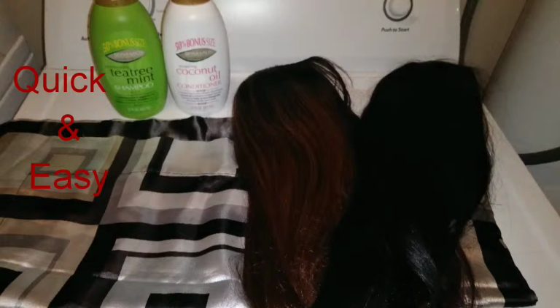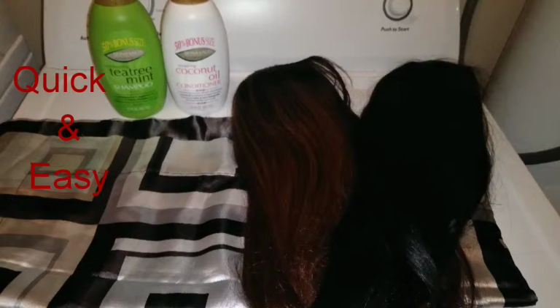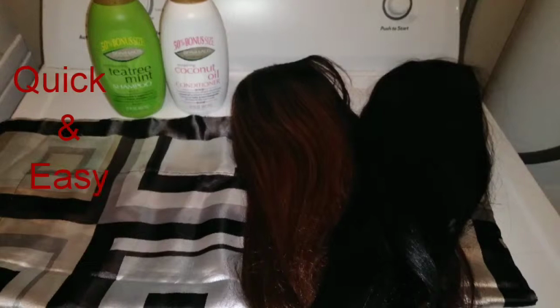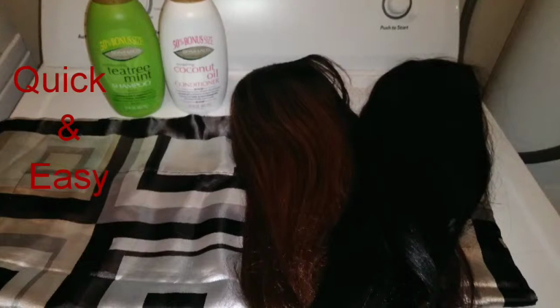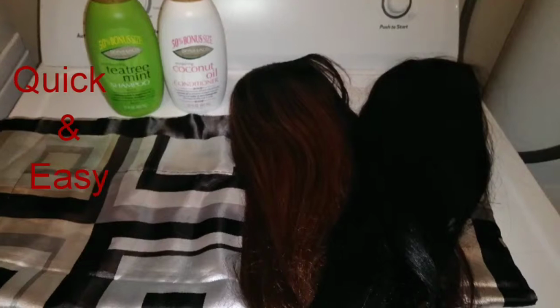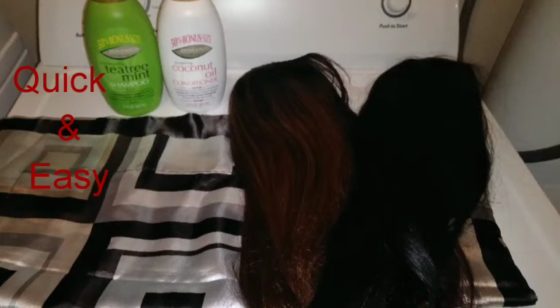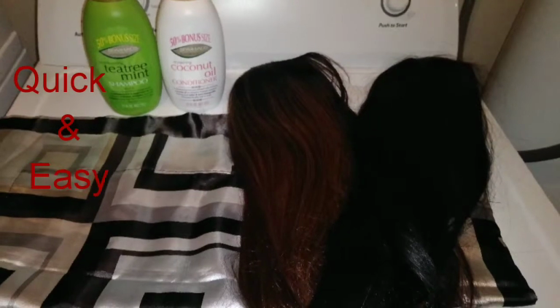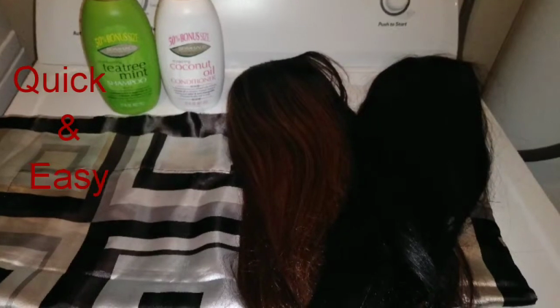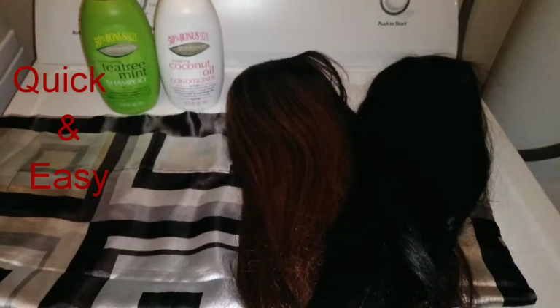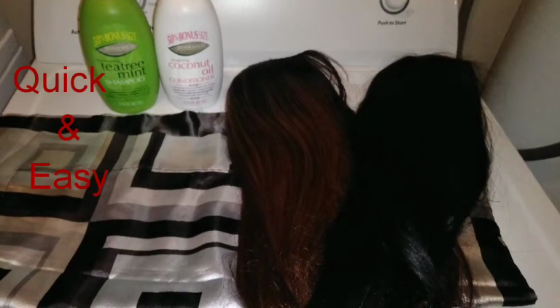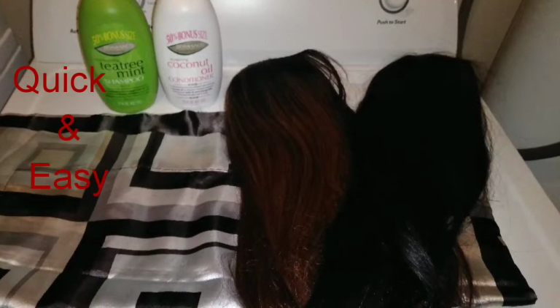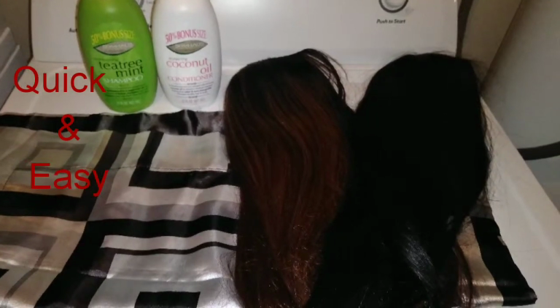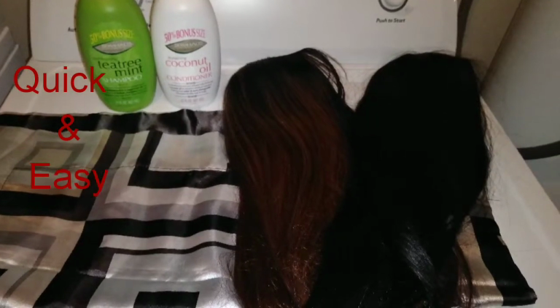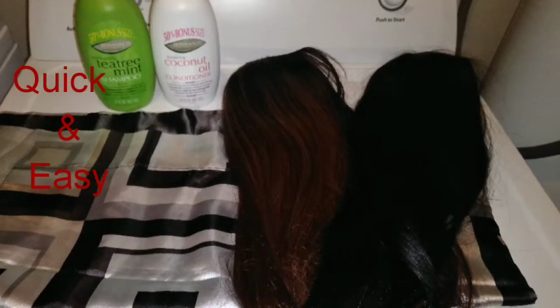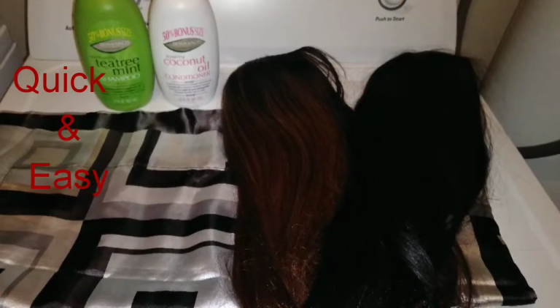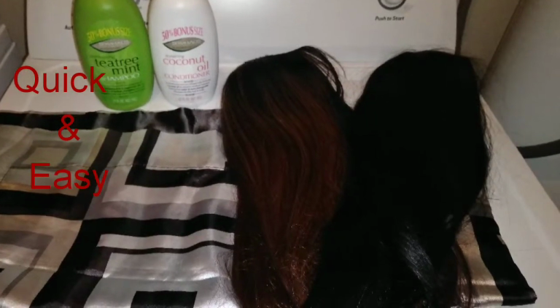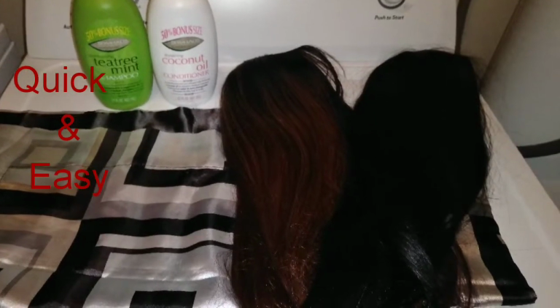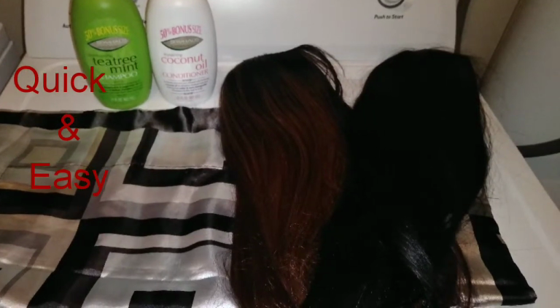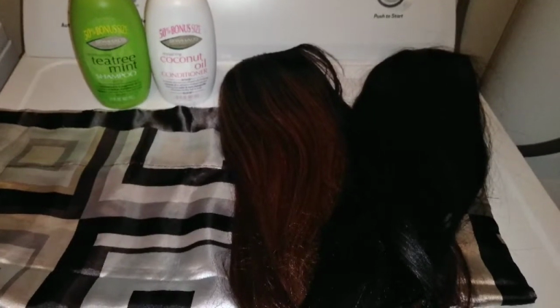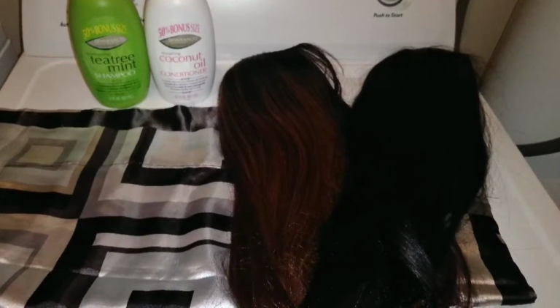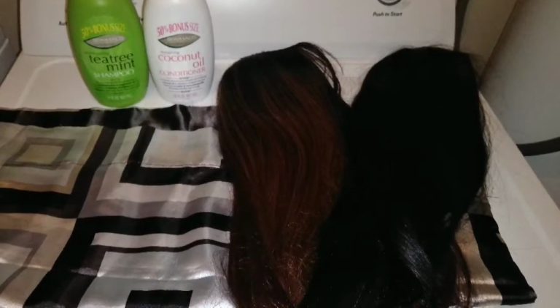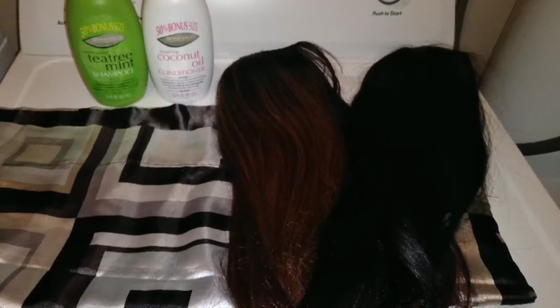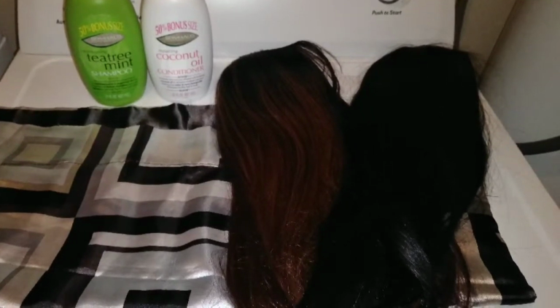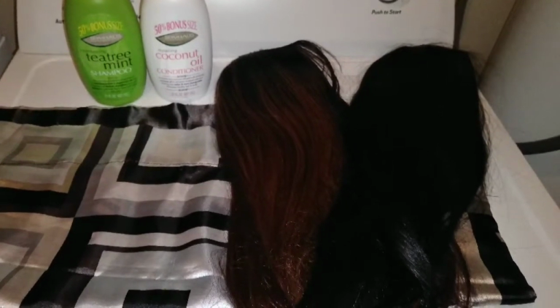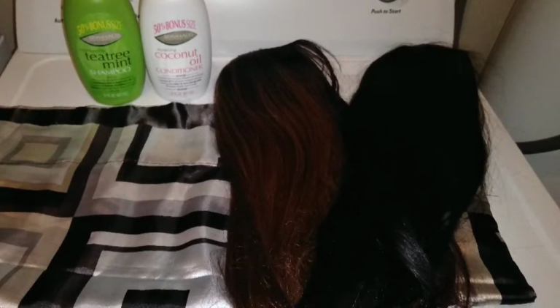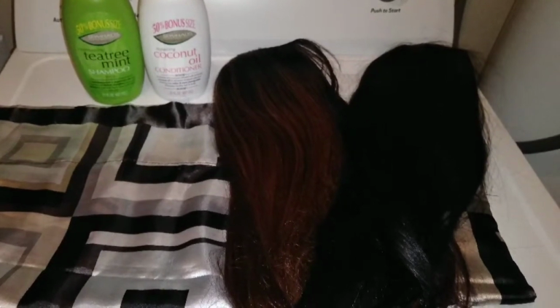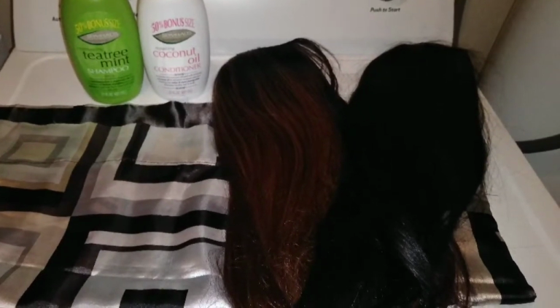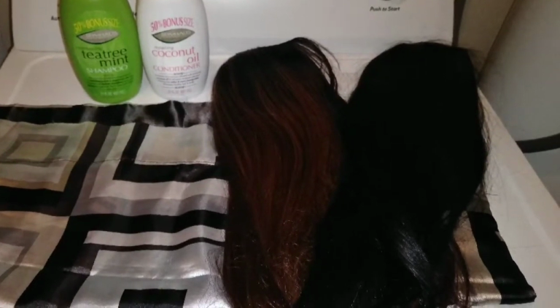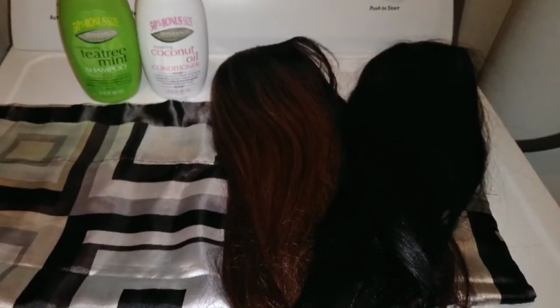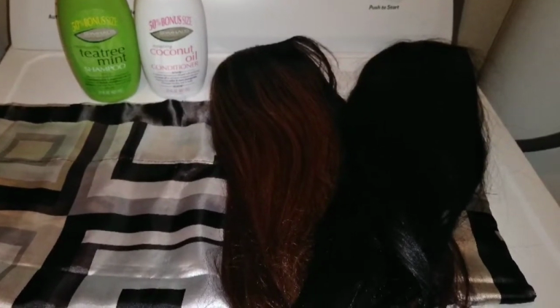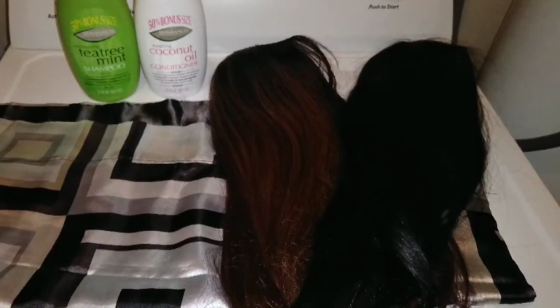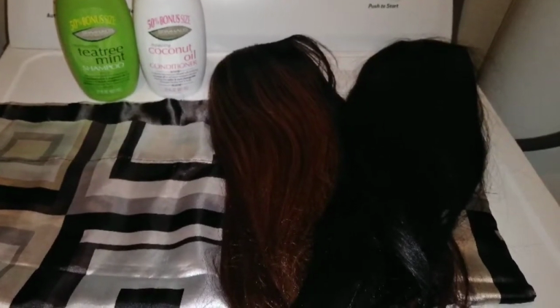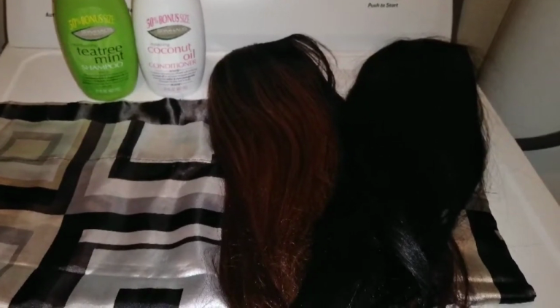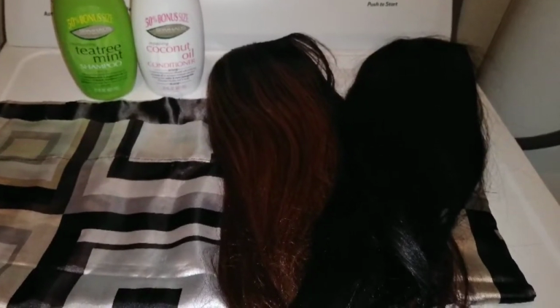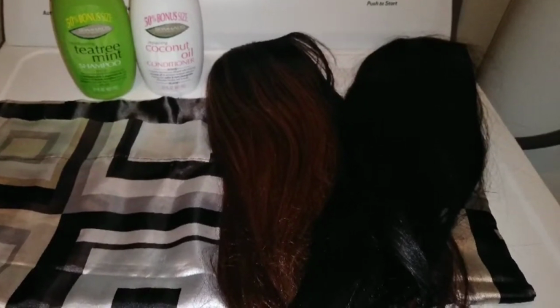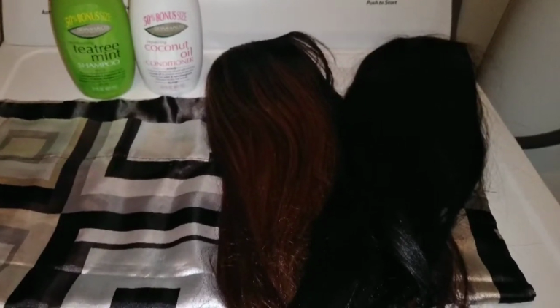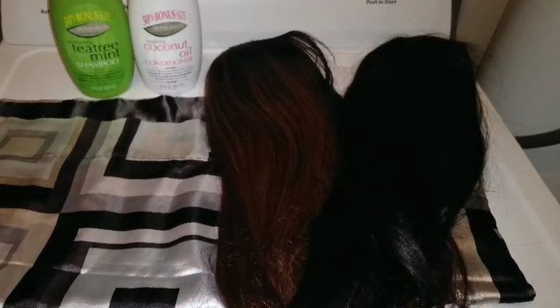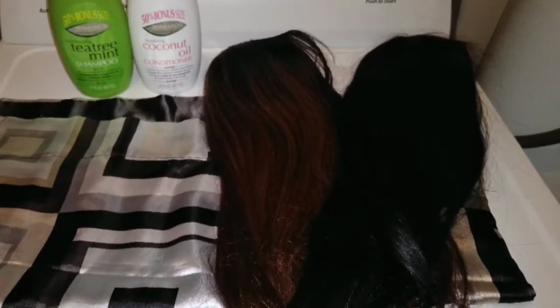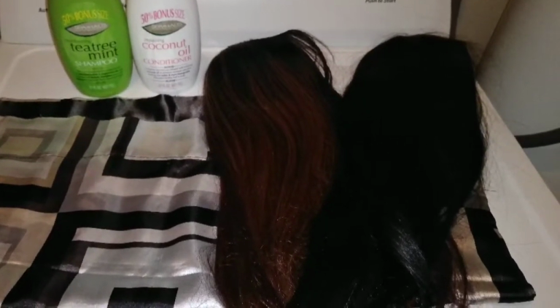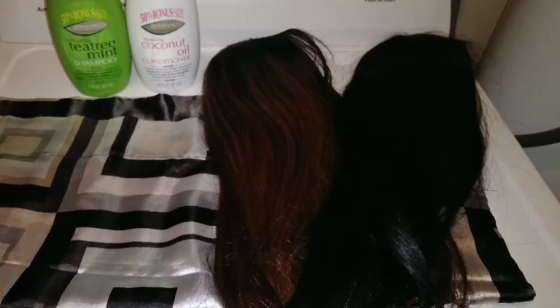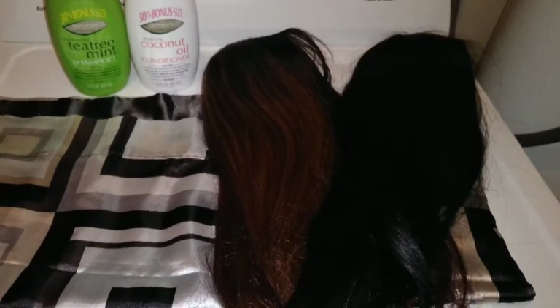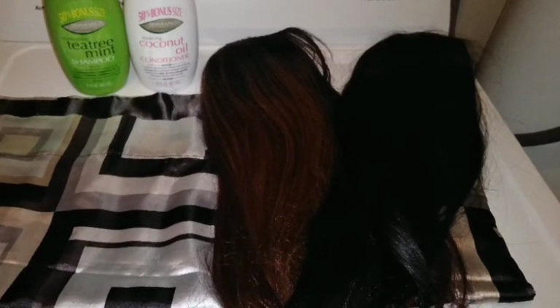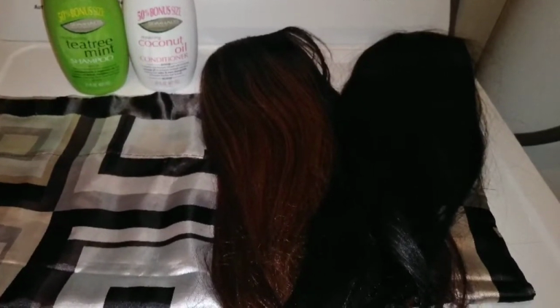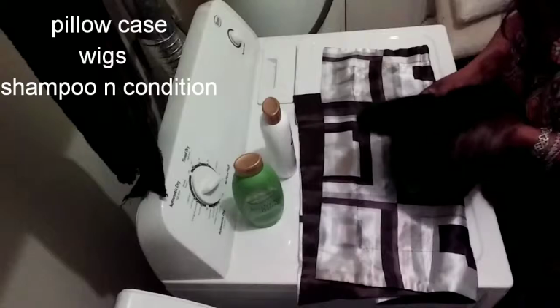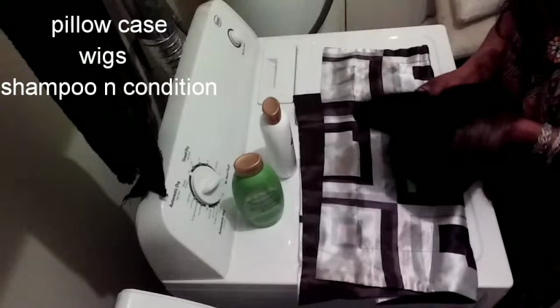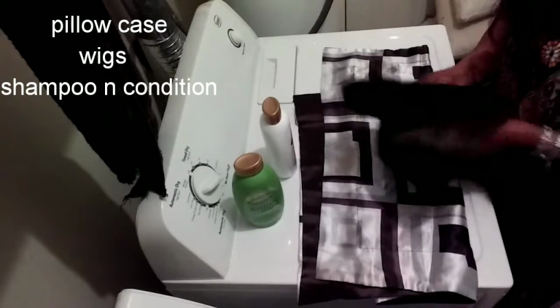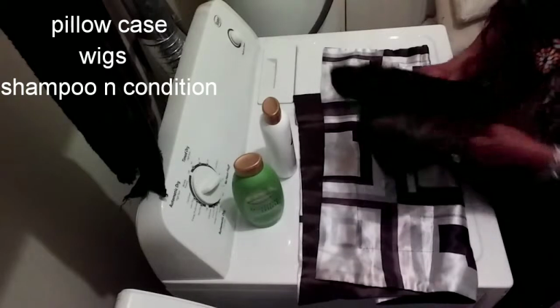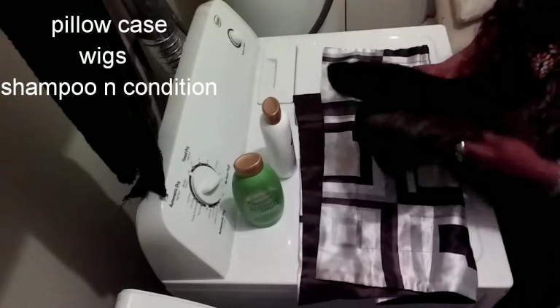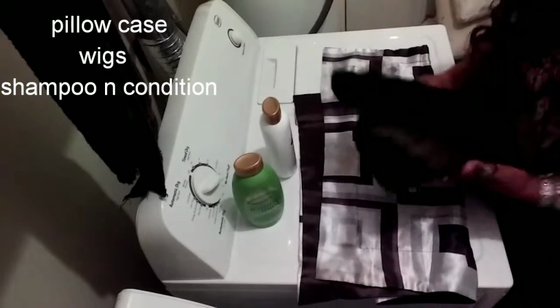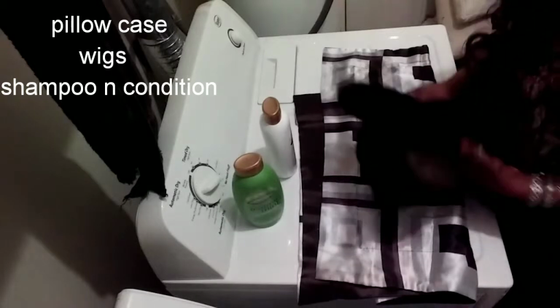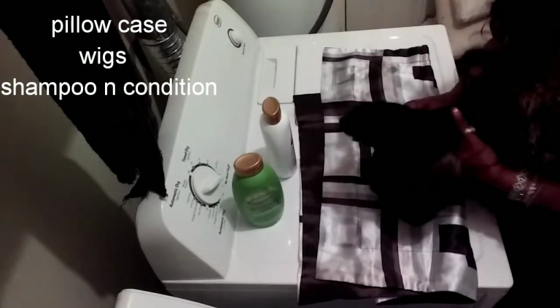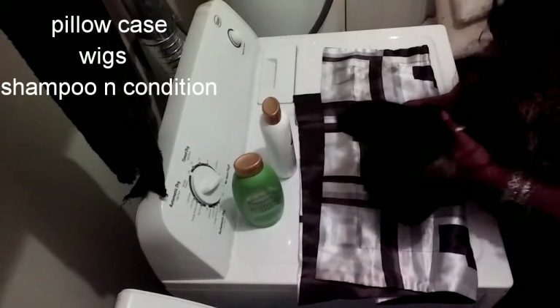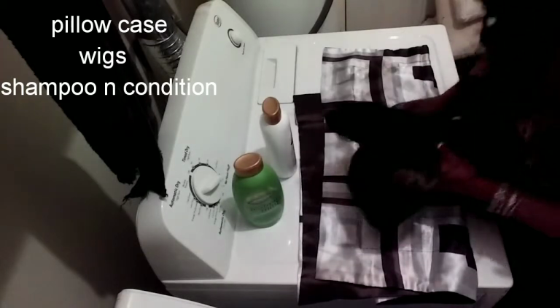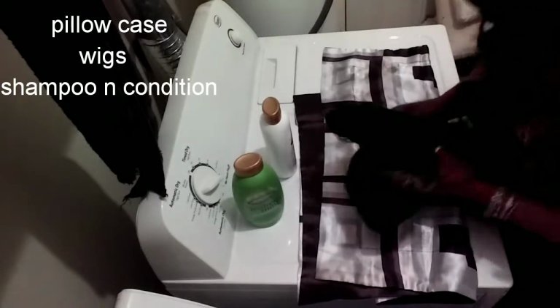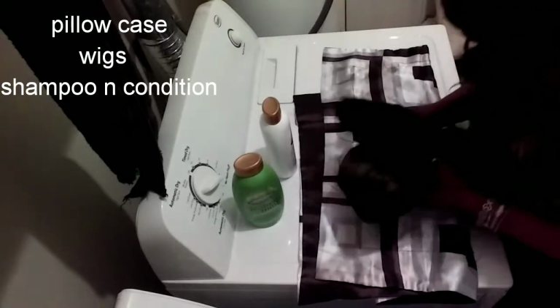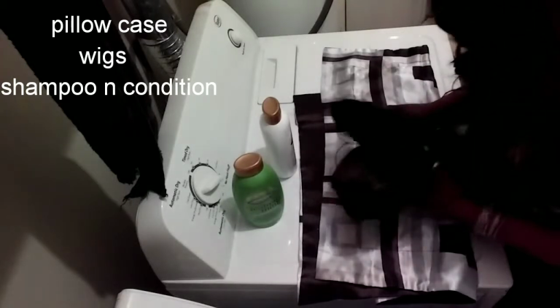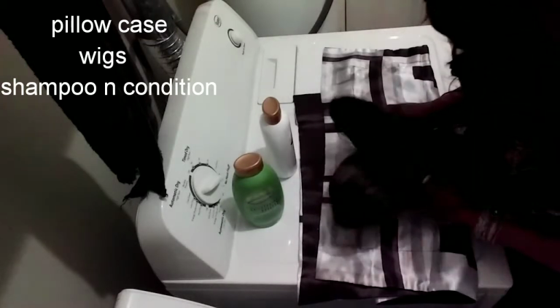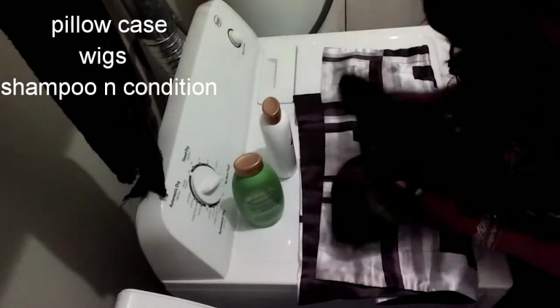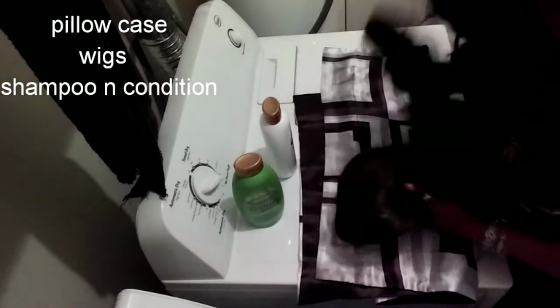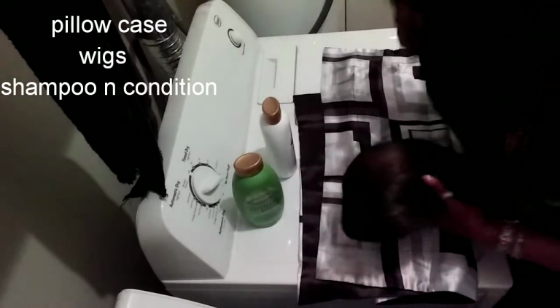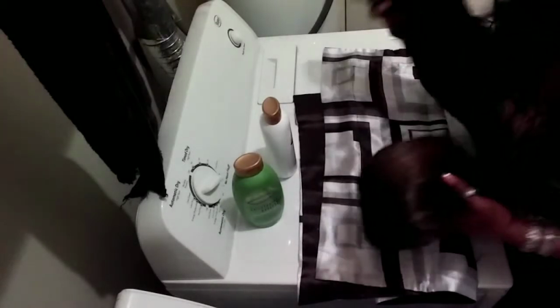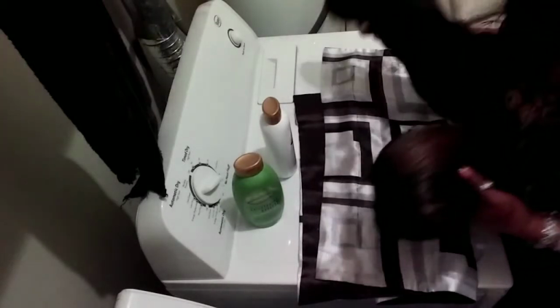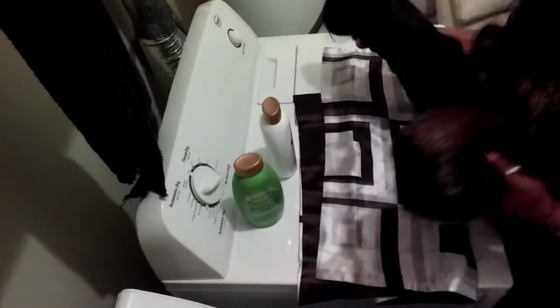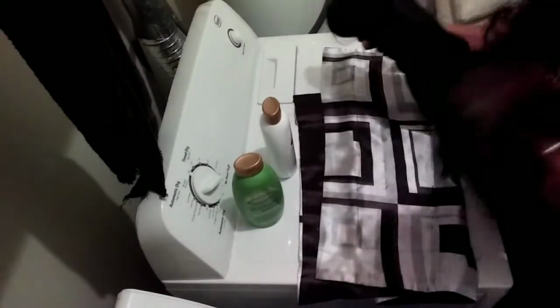Let's put these wigs in the machine everyone! So let's get started.